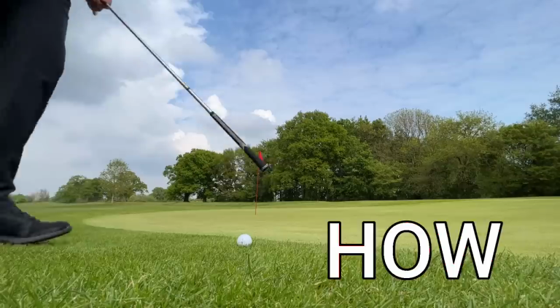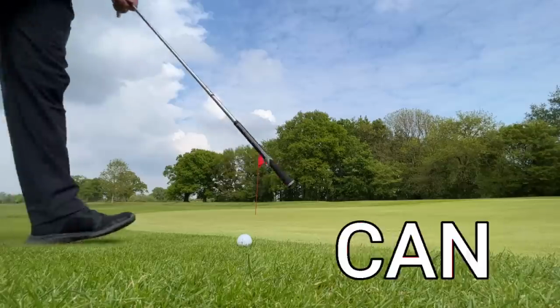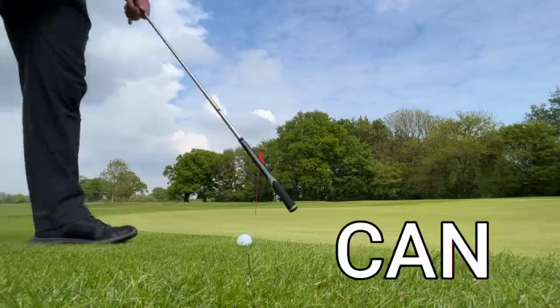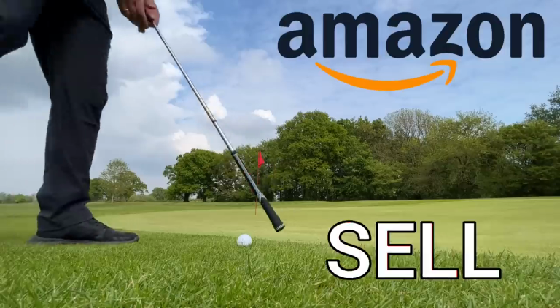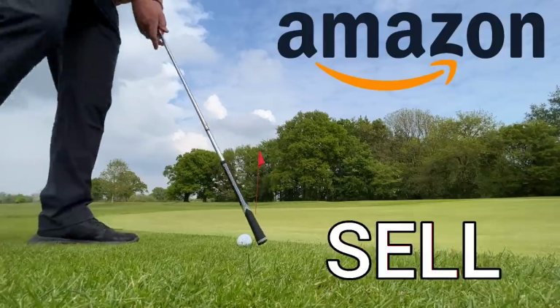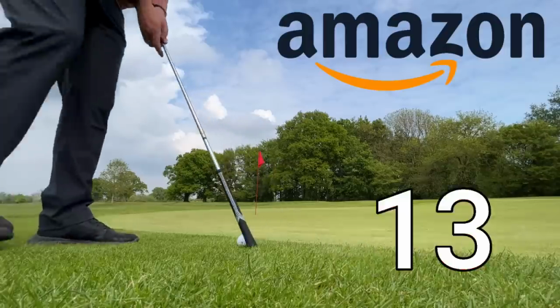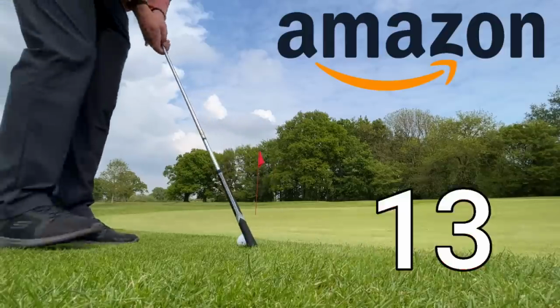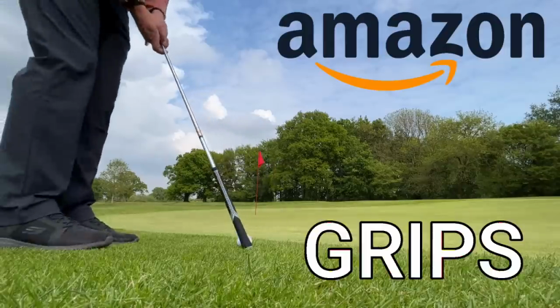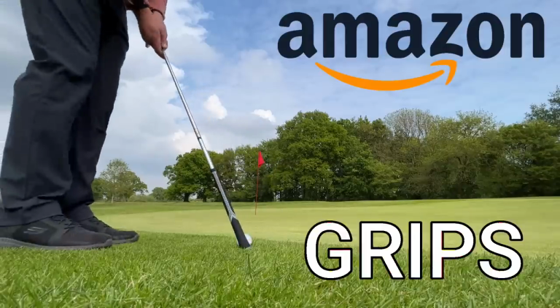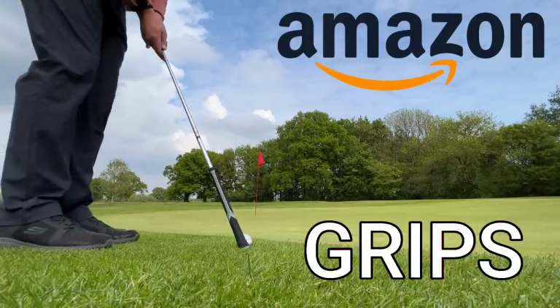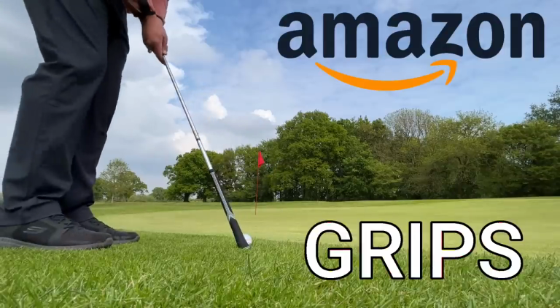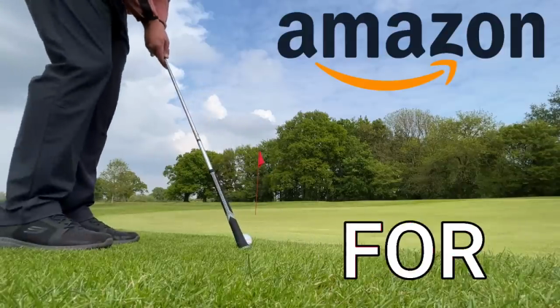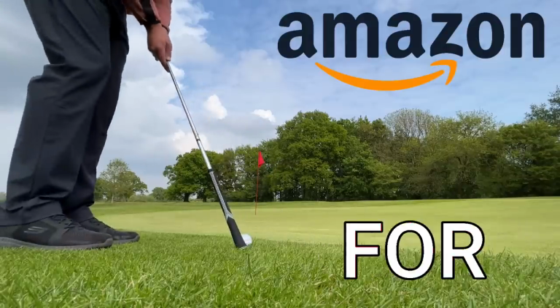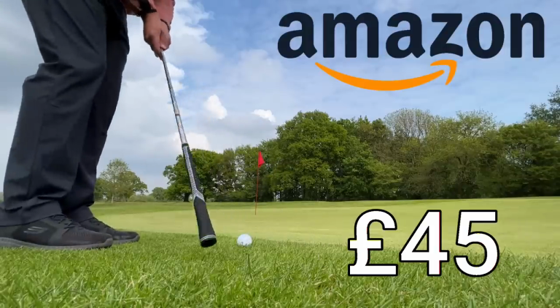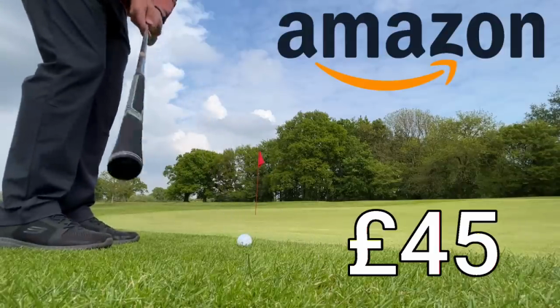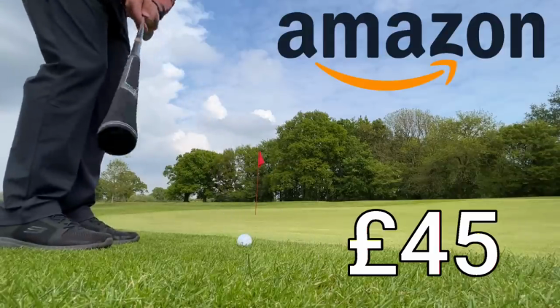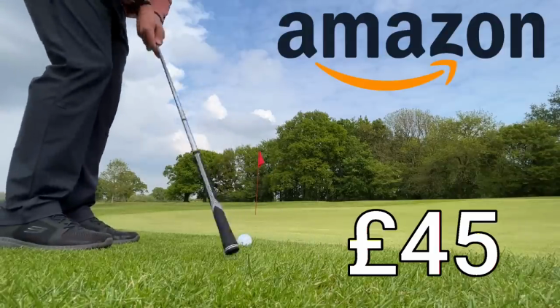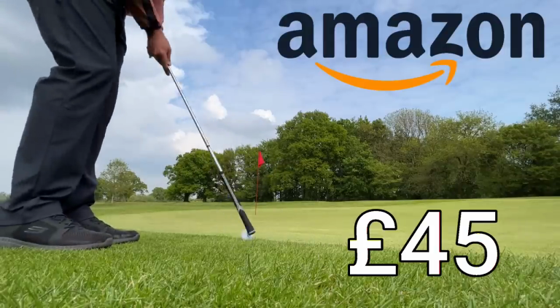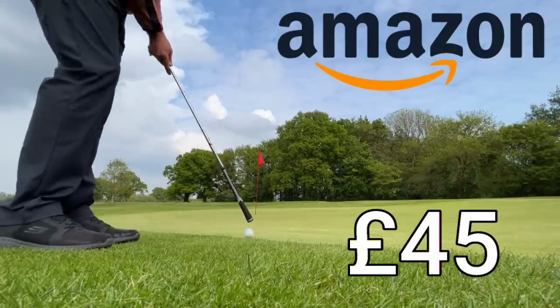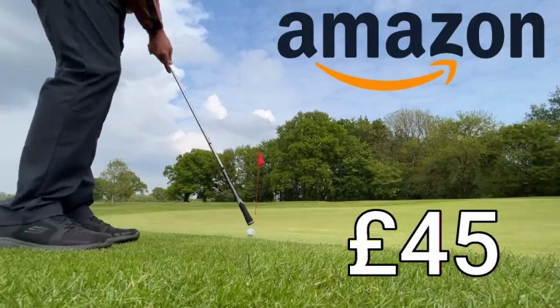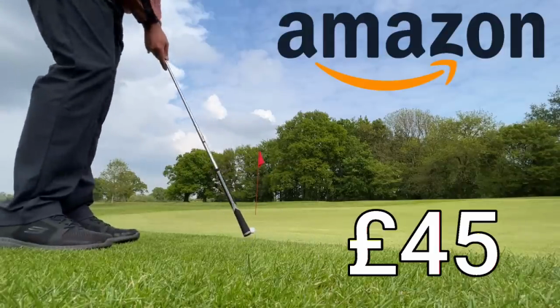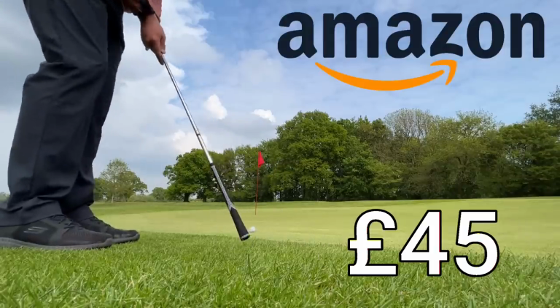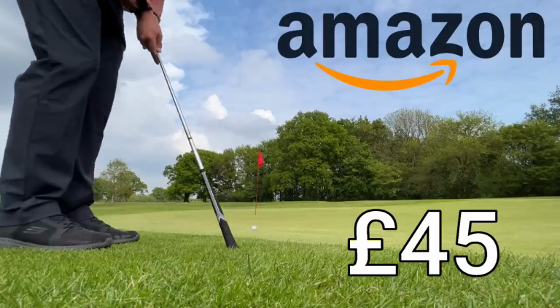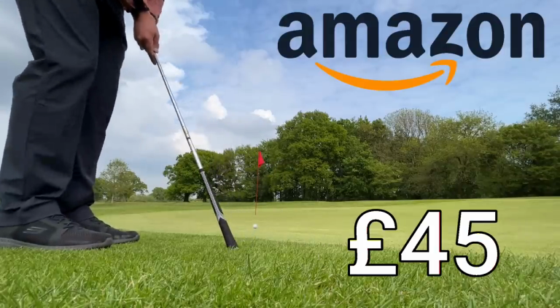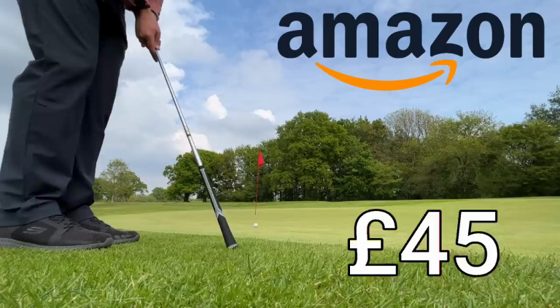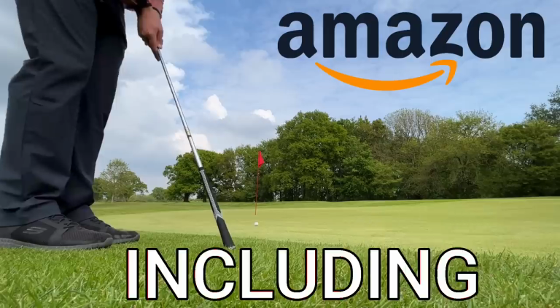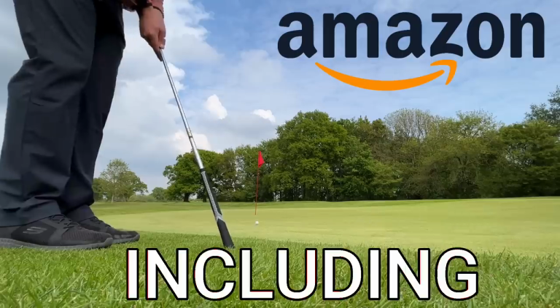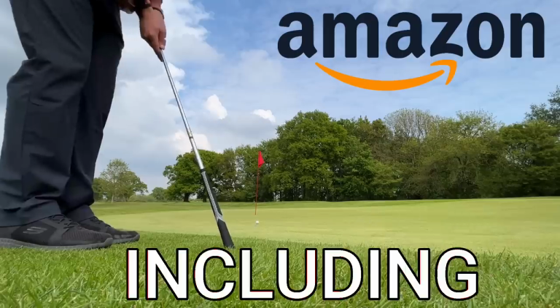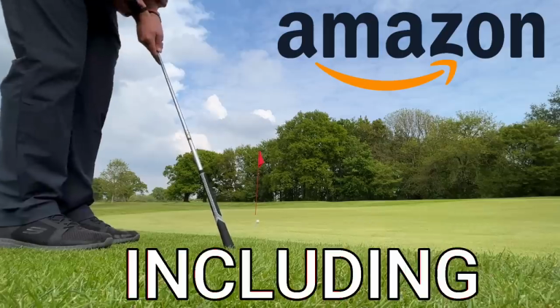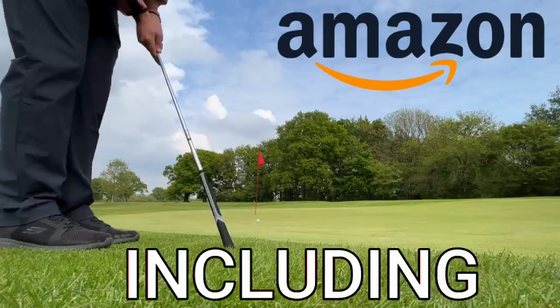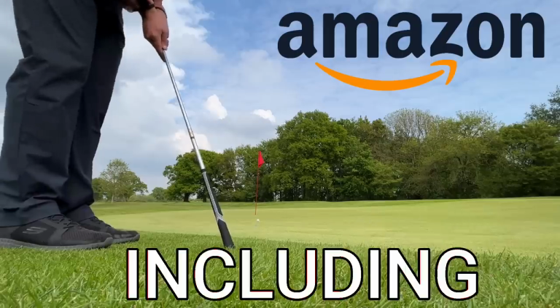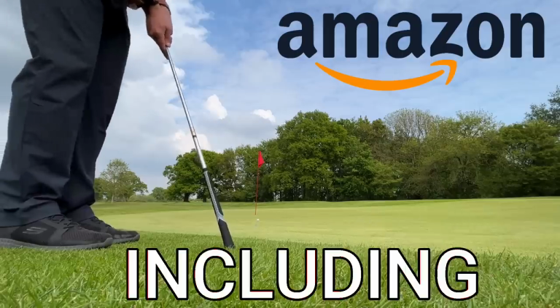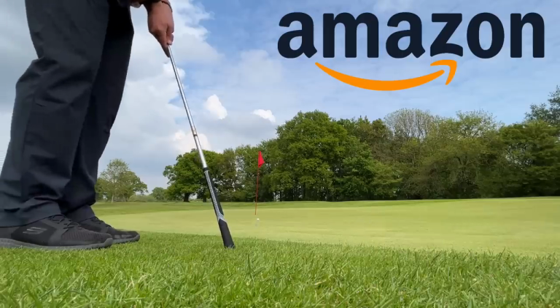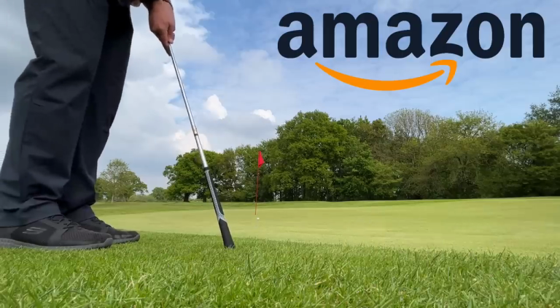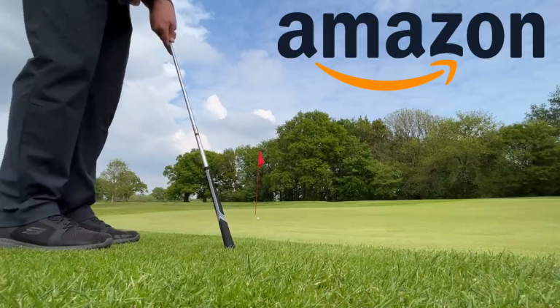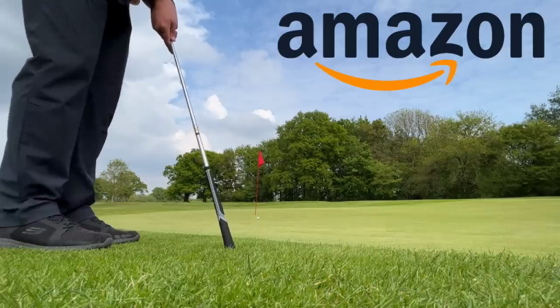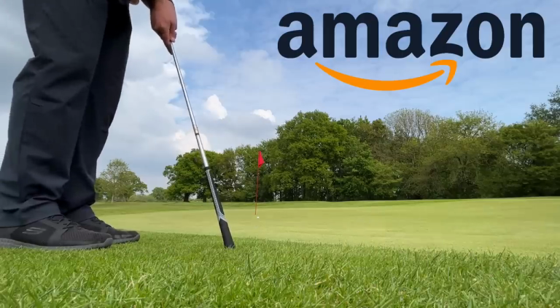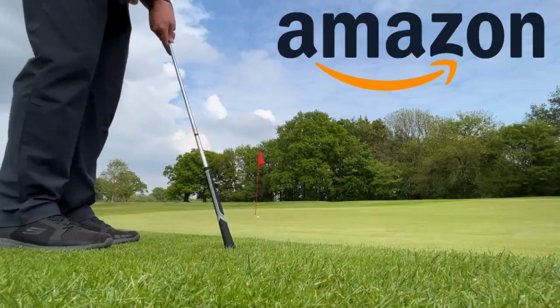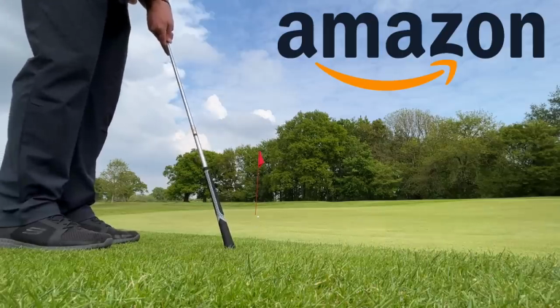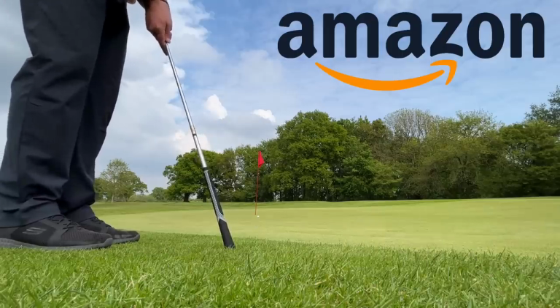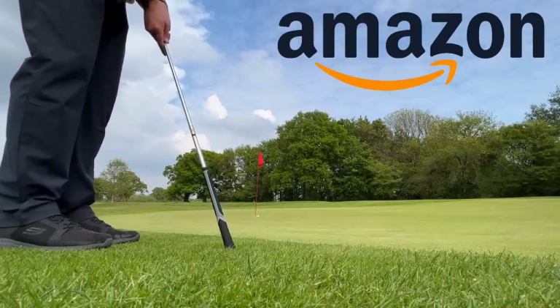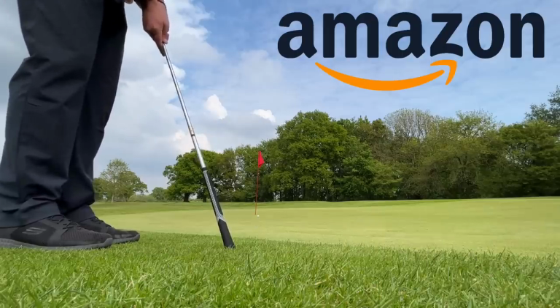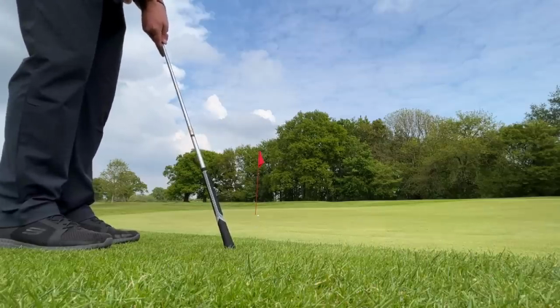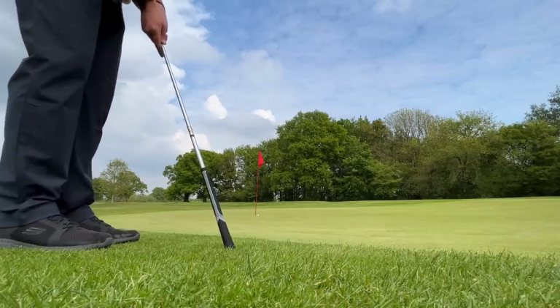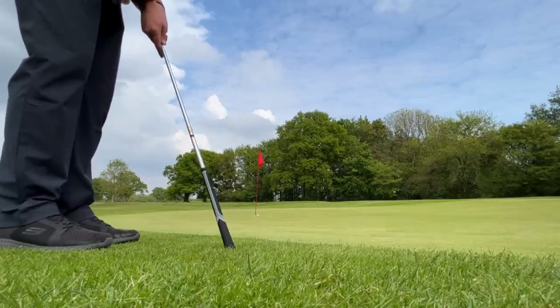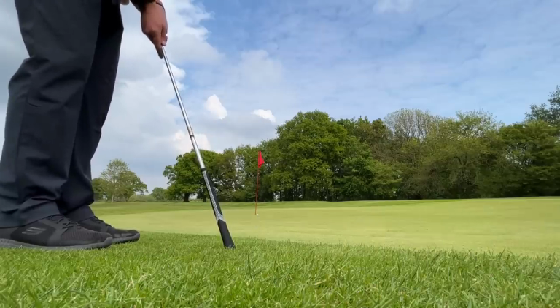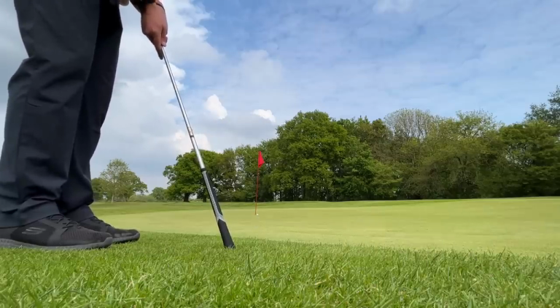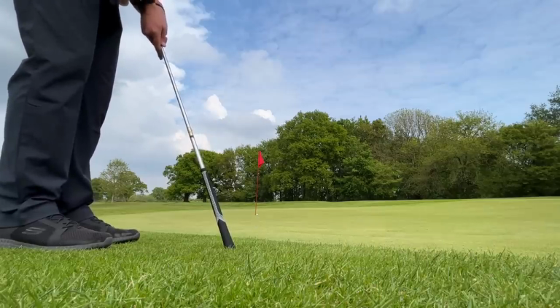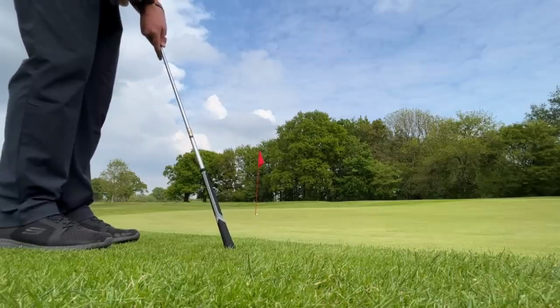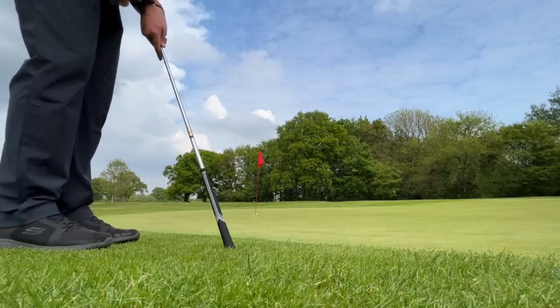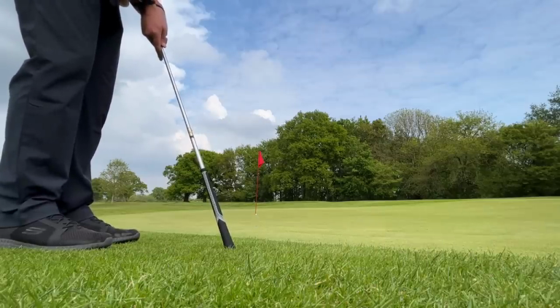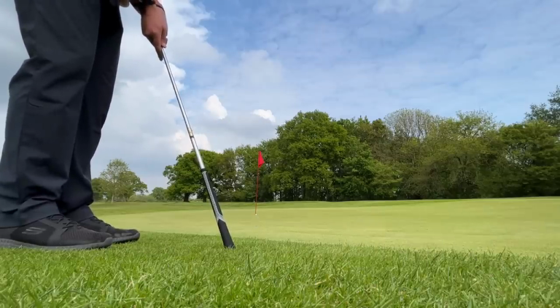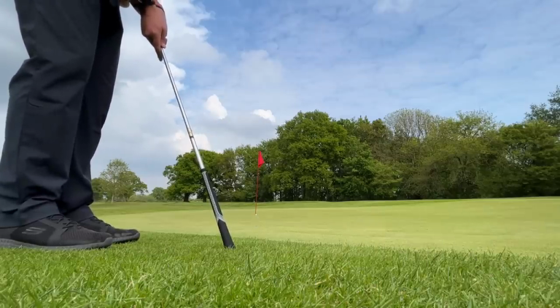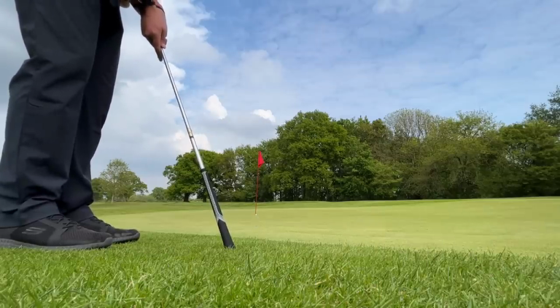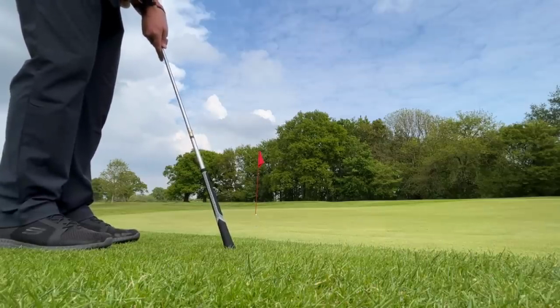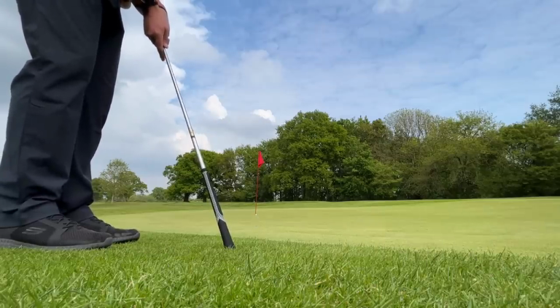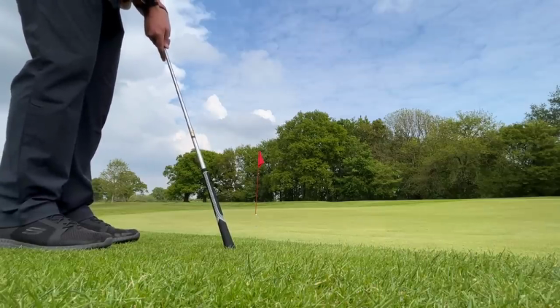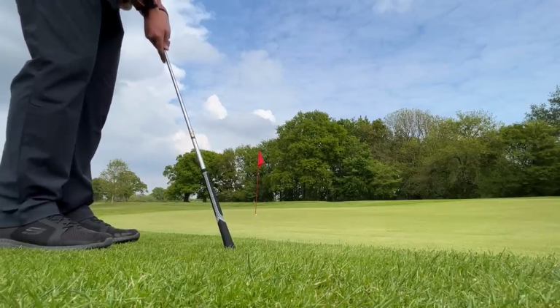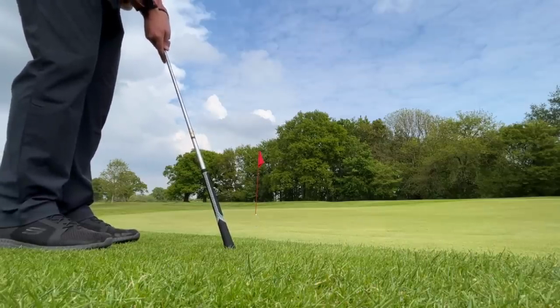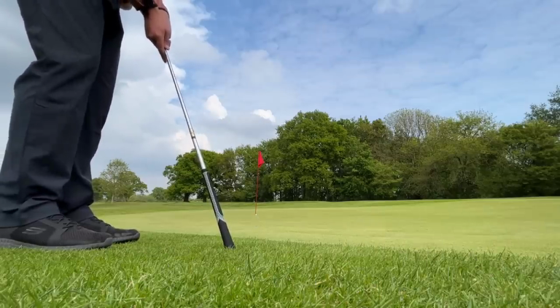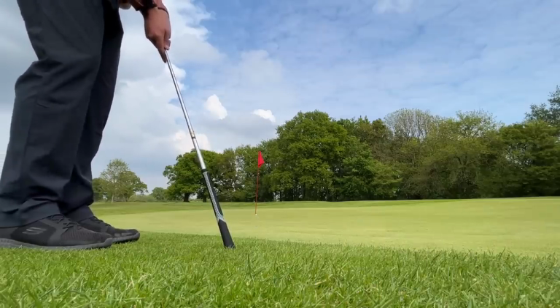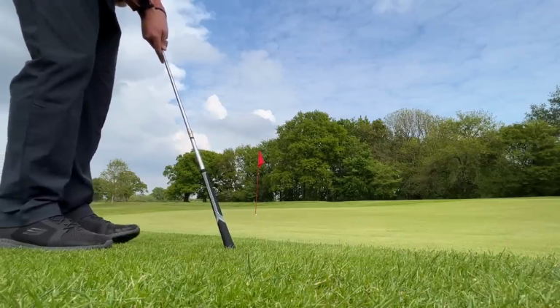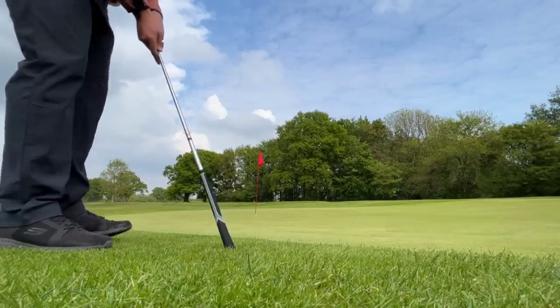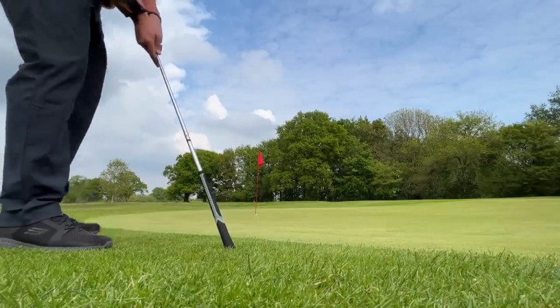How can Amazon sell 13 grips for £45, including the kit to actually put them on? Let's find out, shall we?